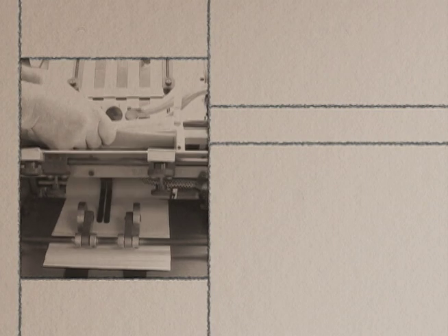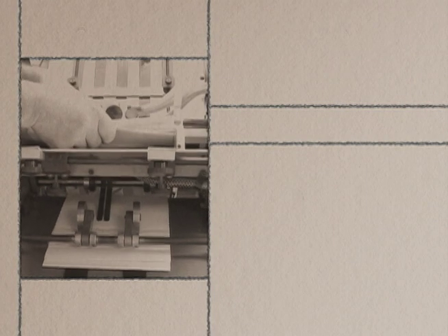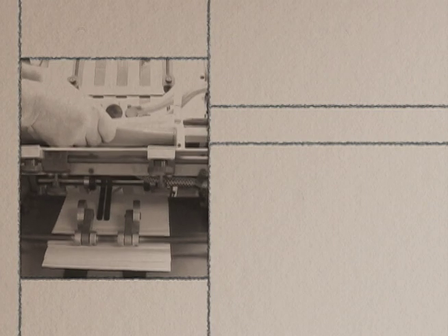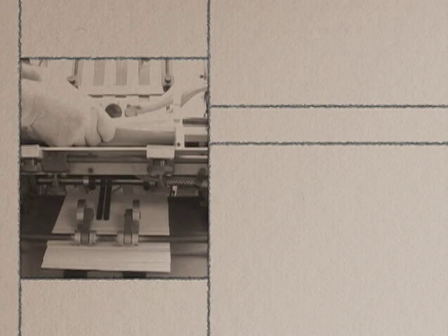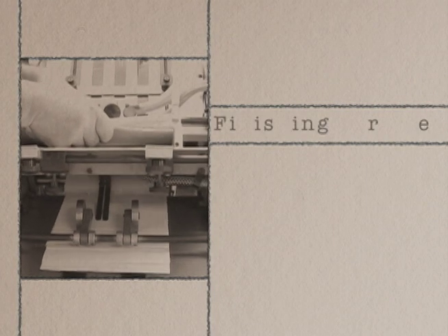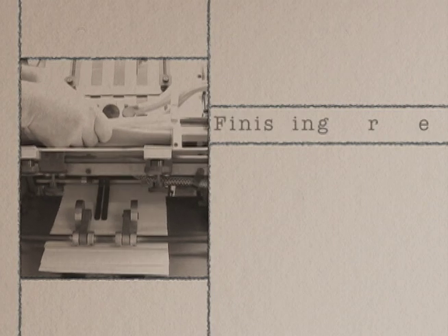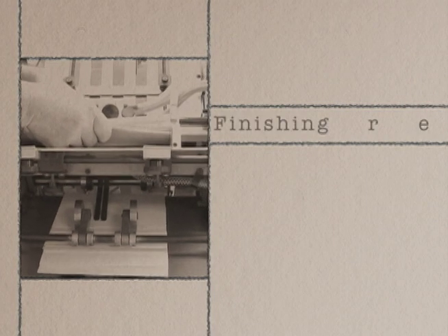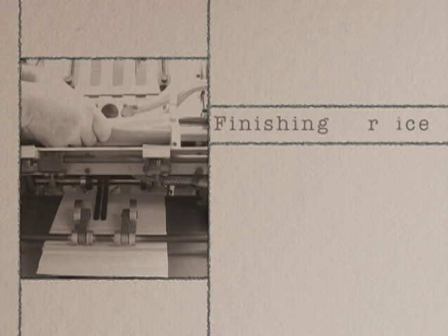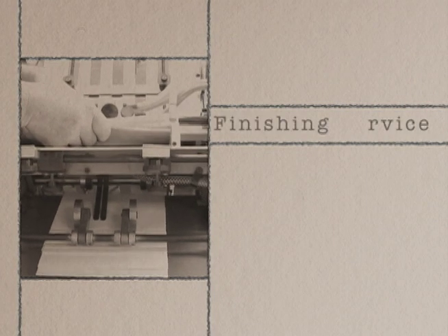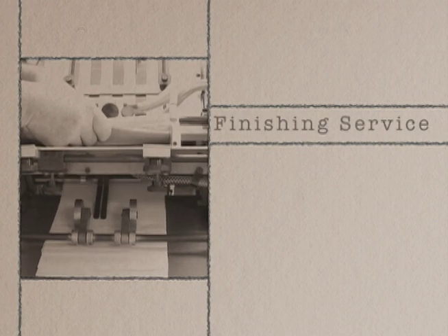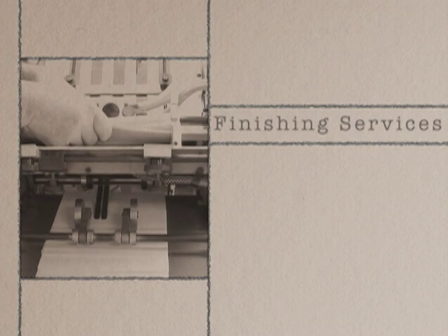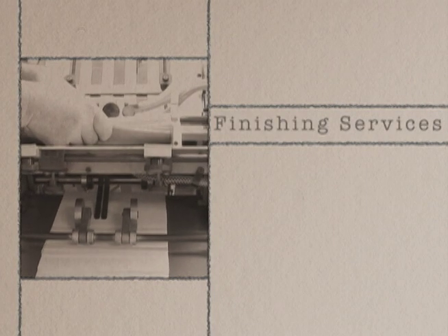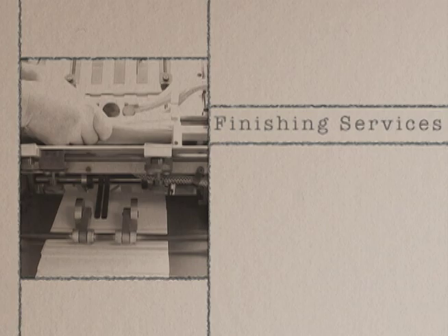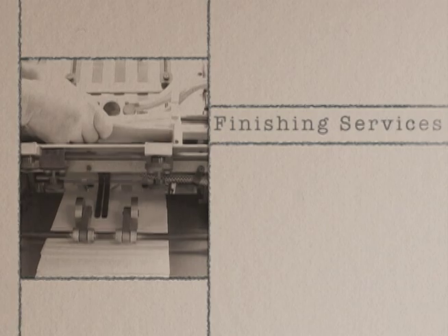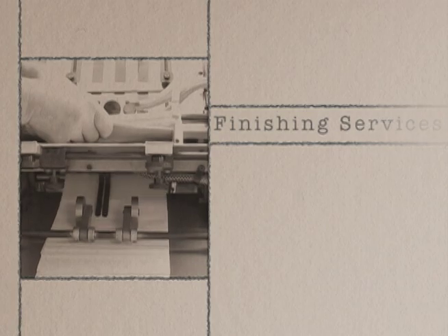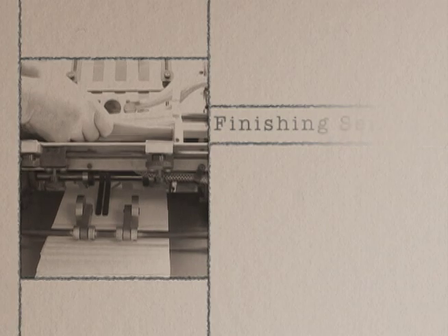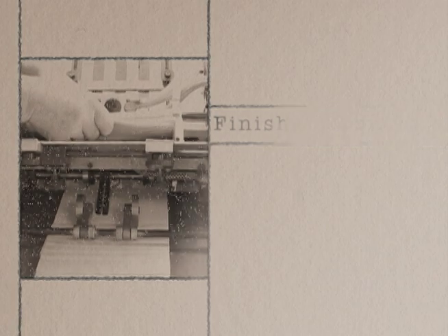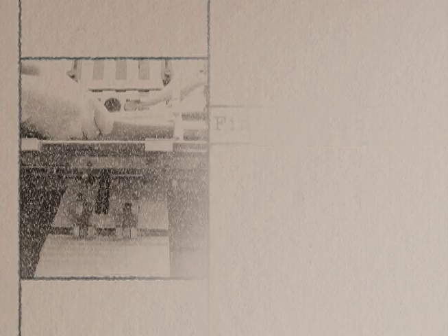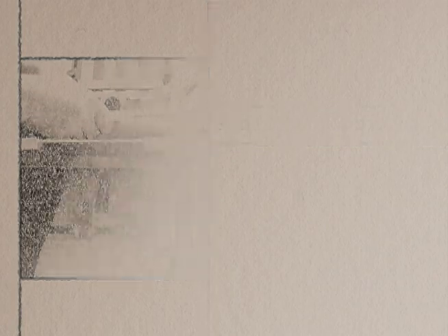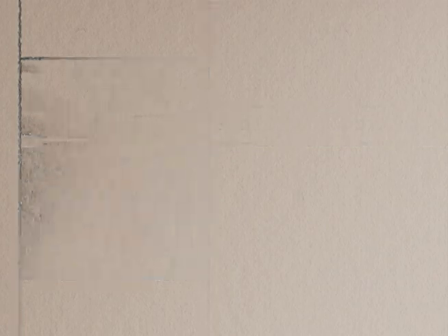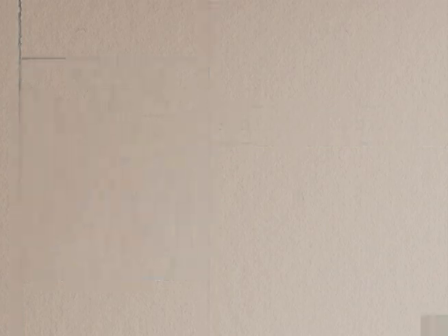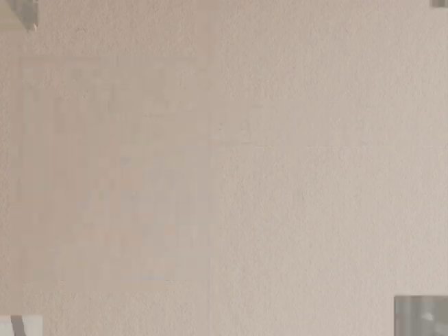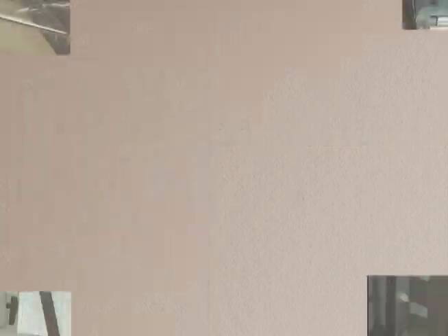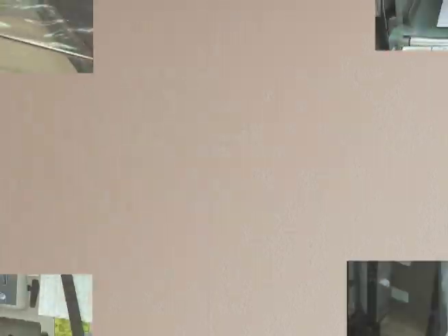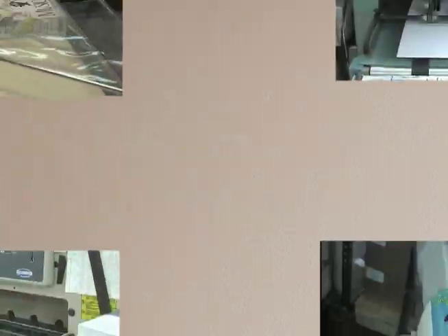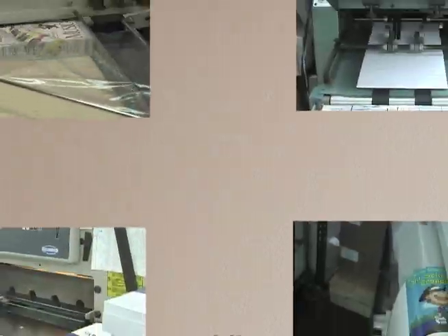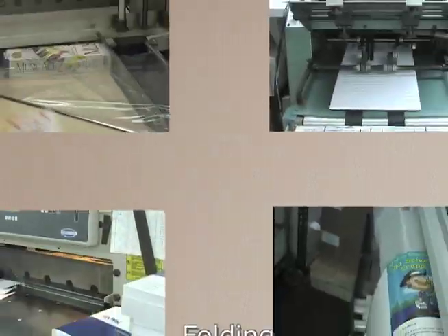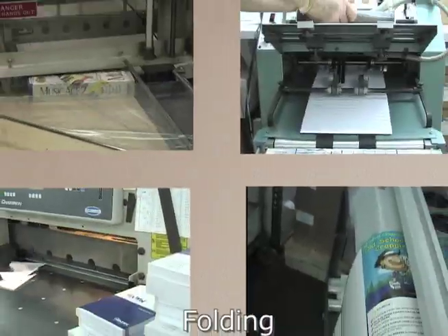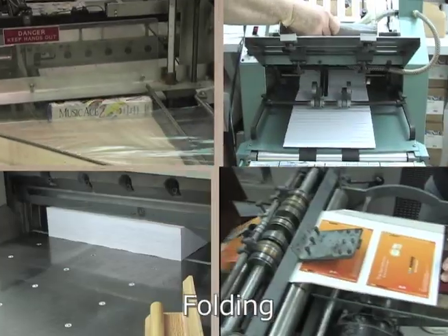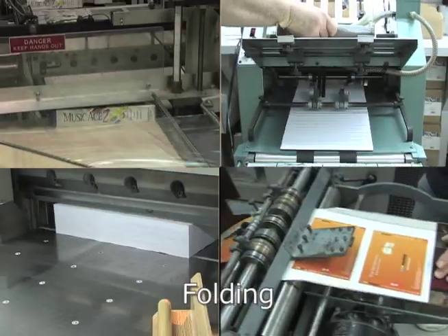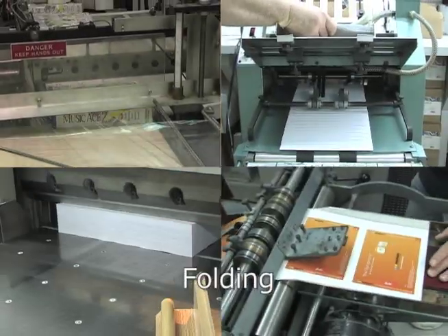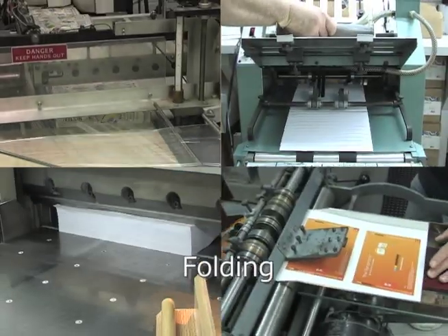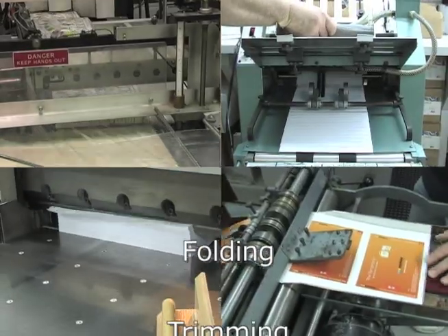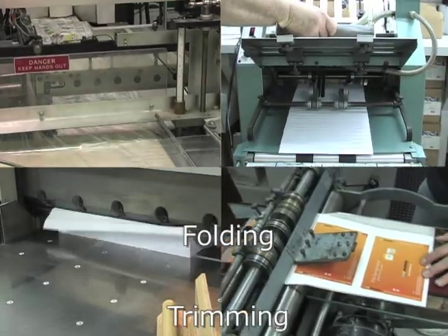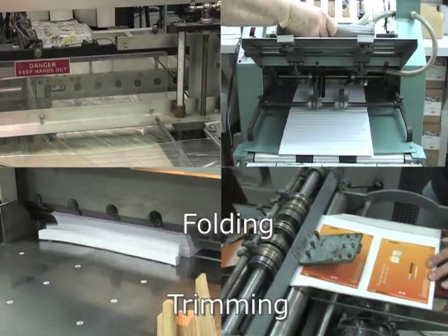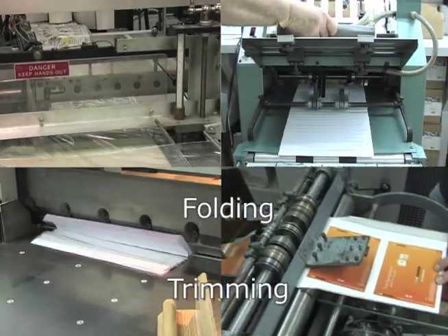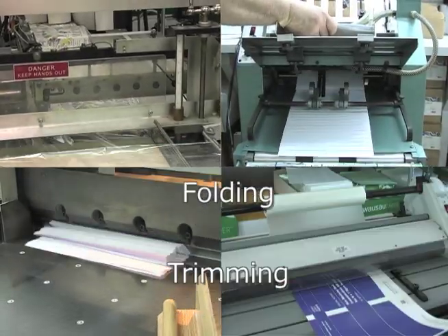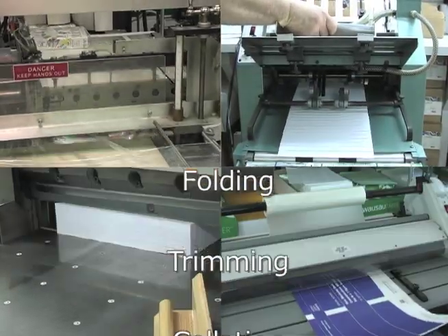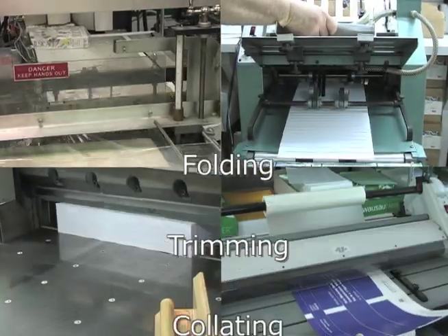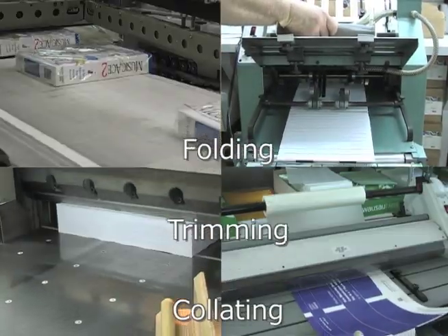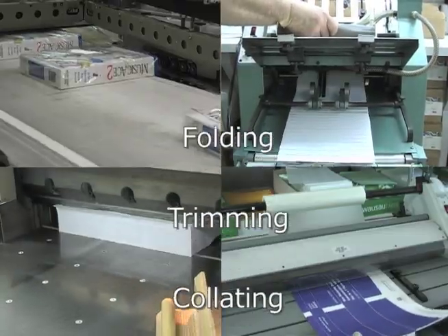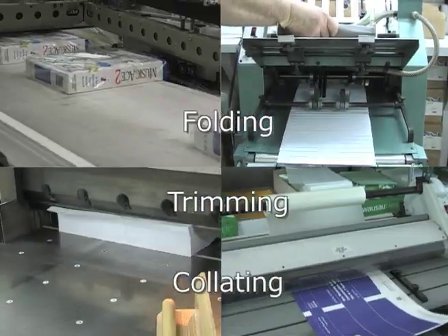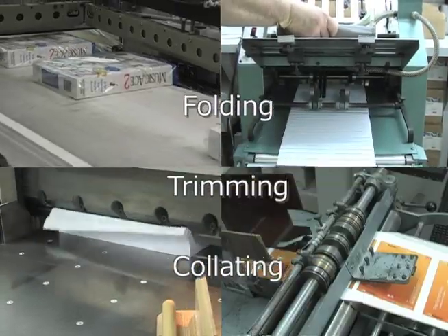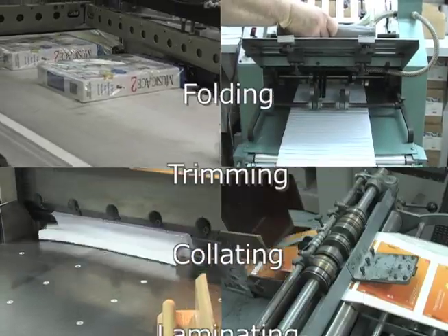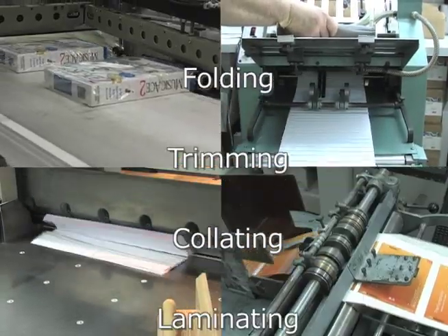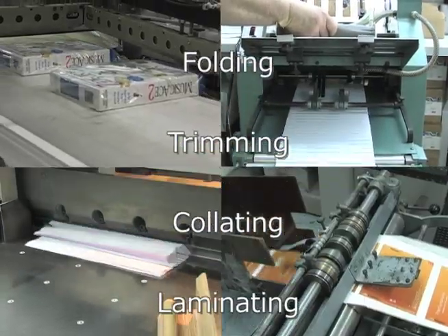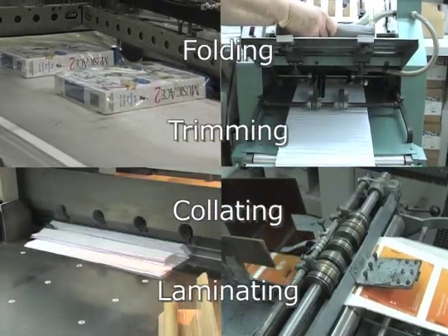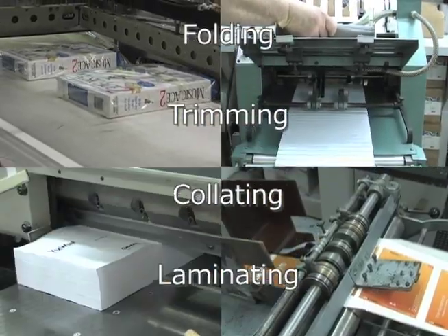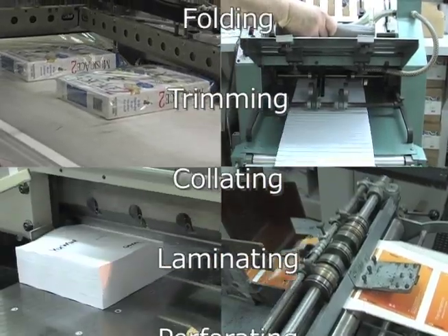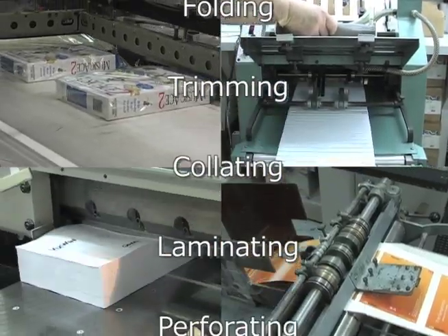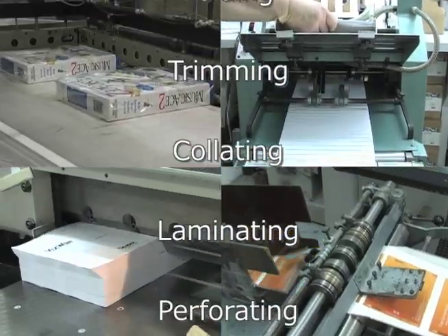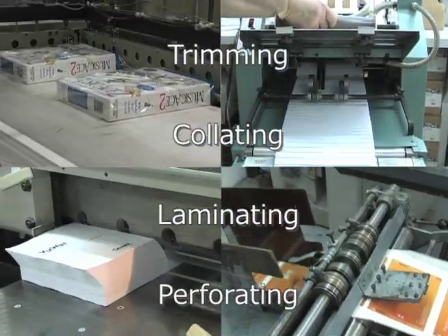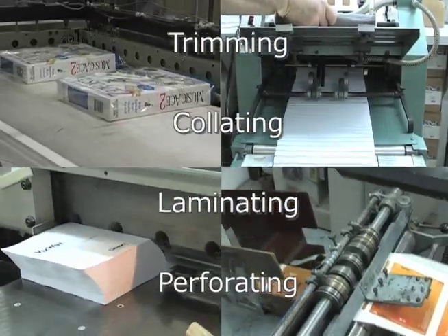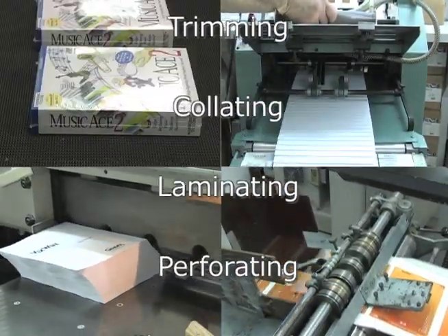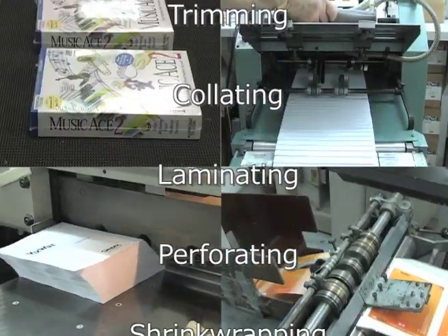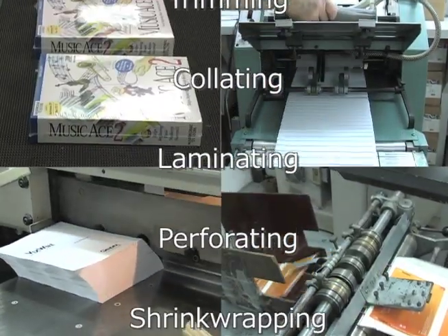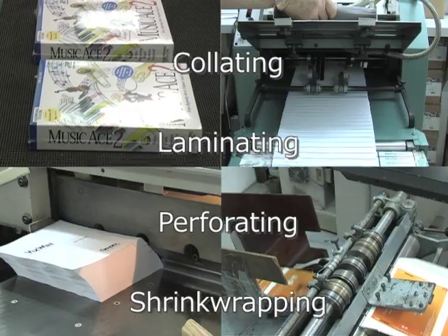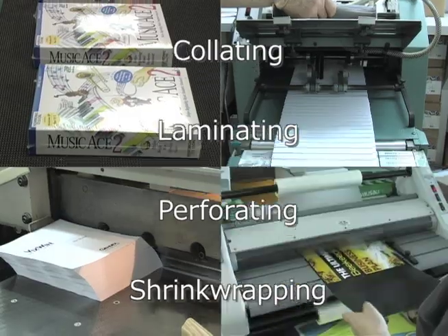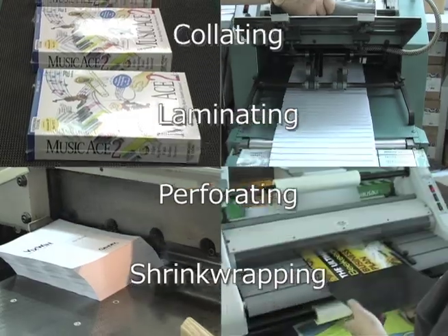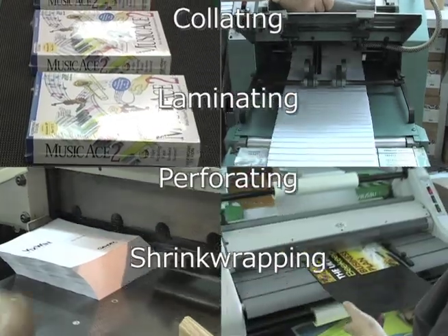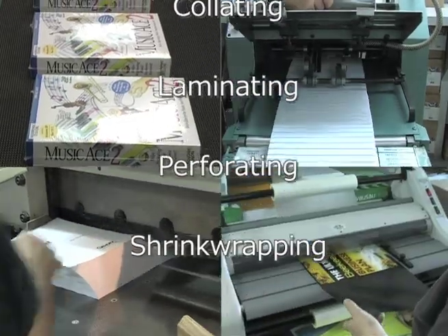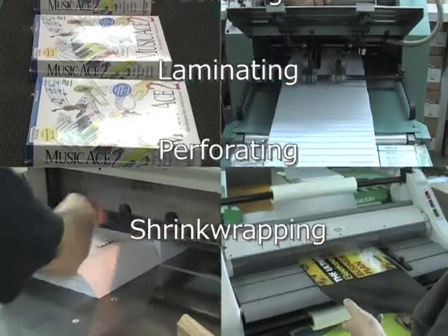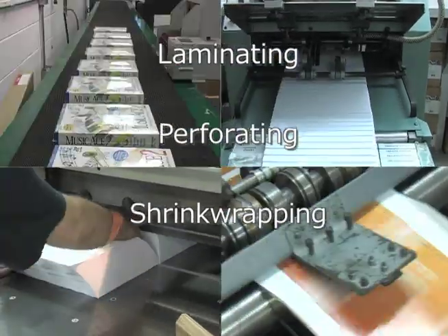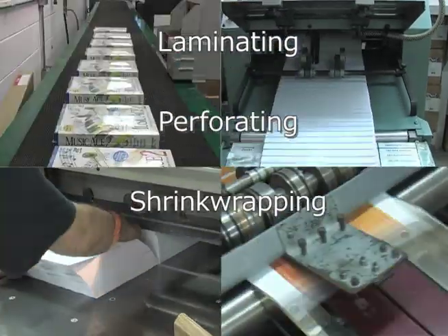Finishing services: folding, trimming, collating, laminating, perforating, shrink wrapping.